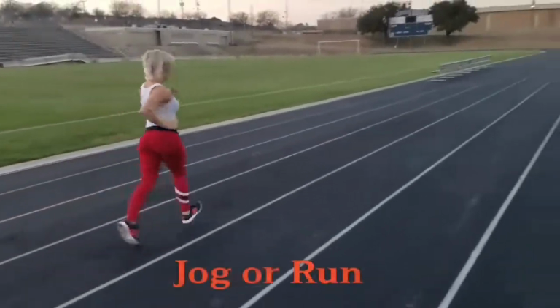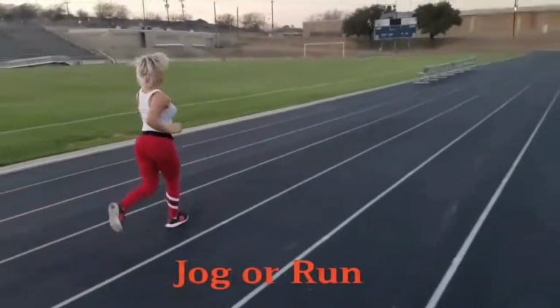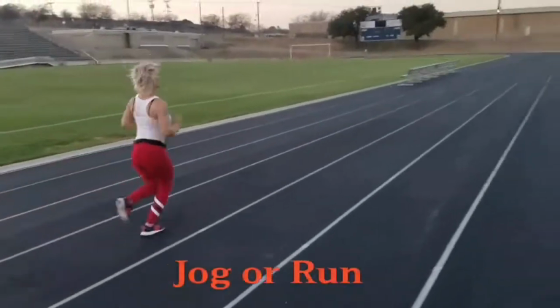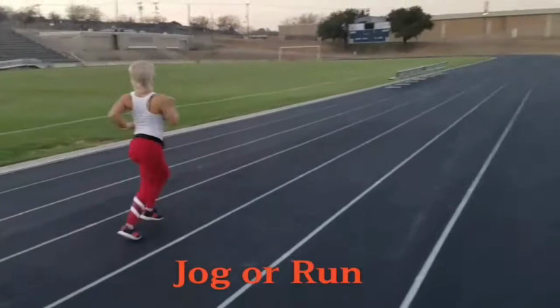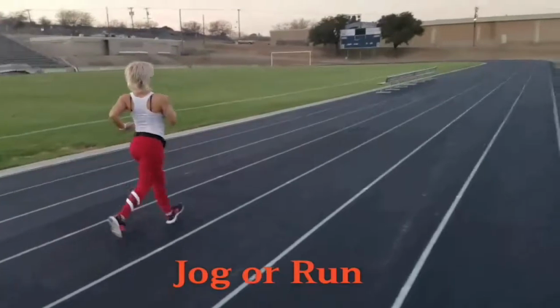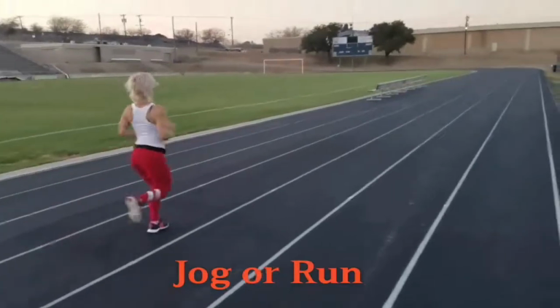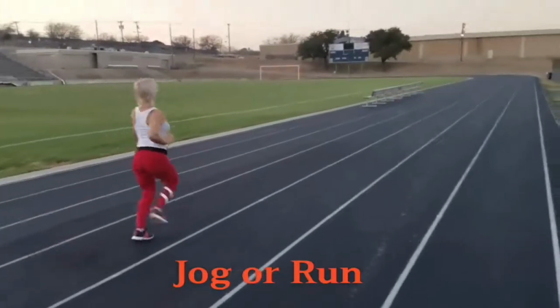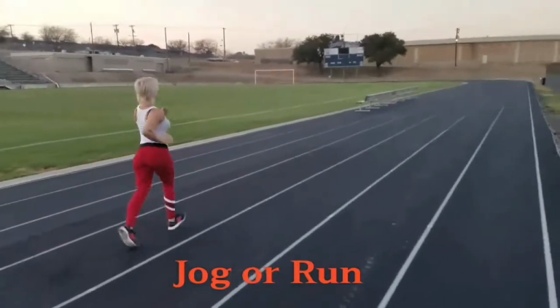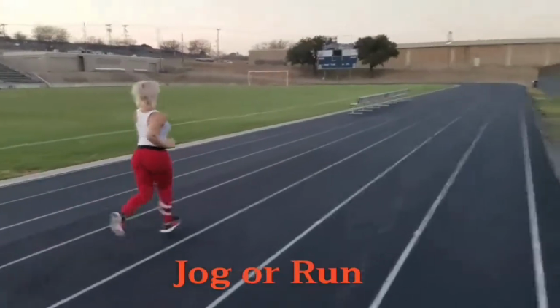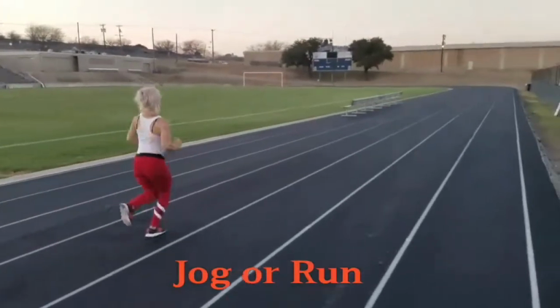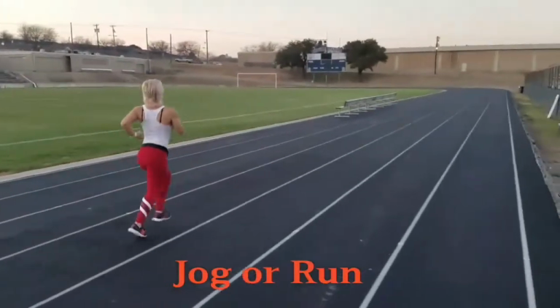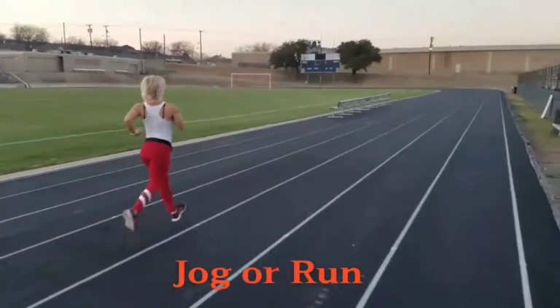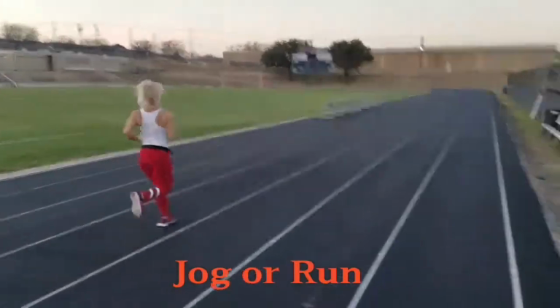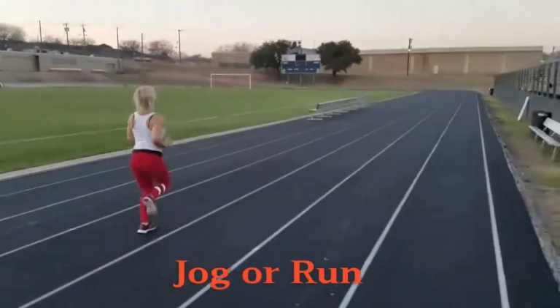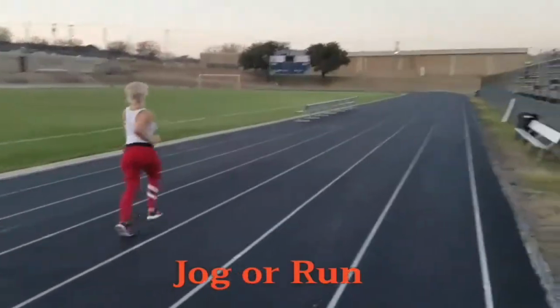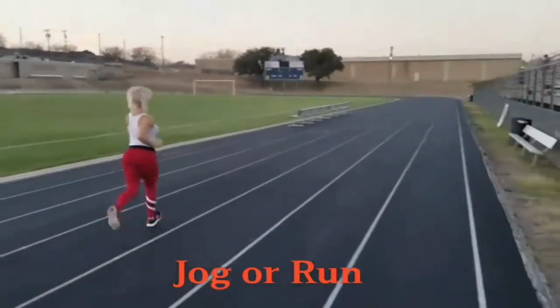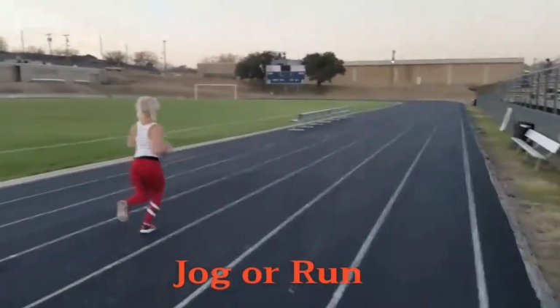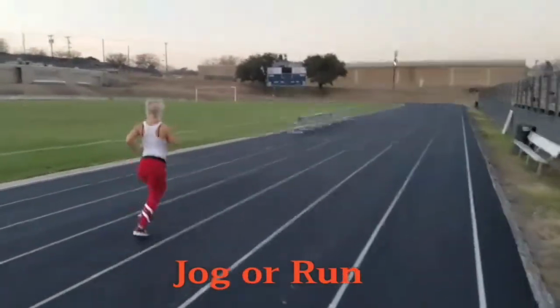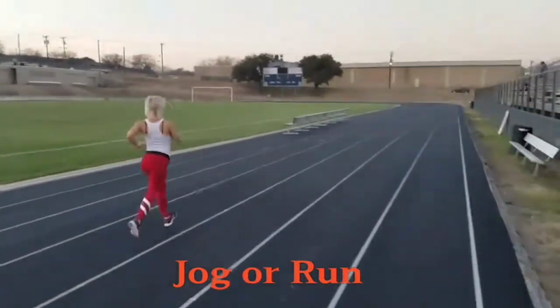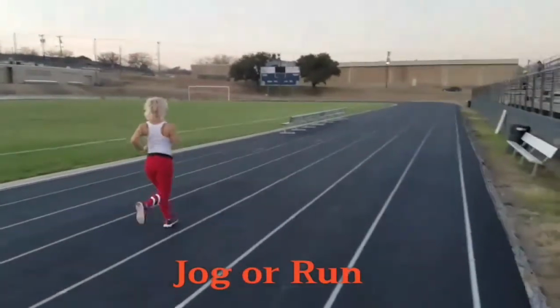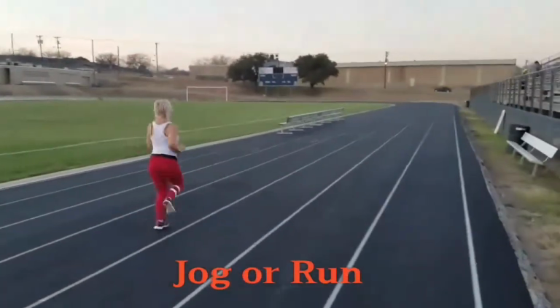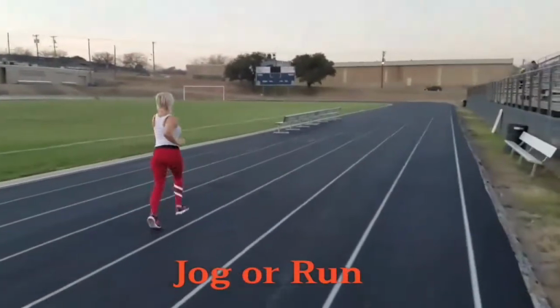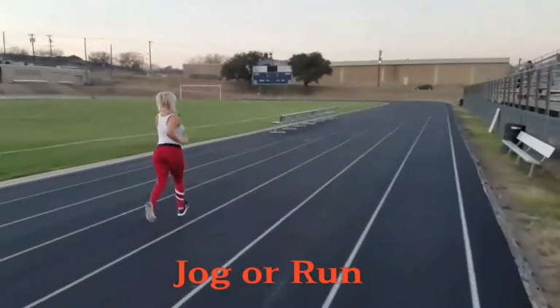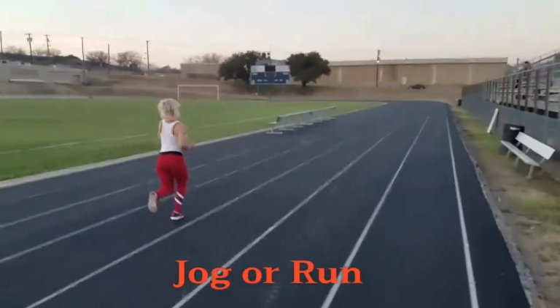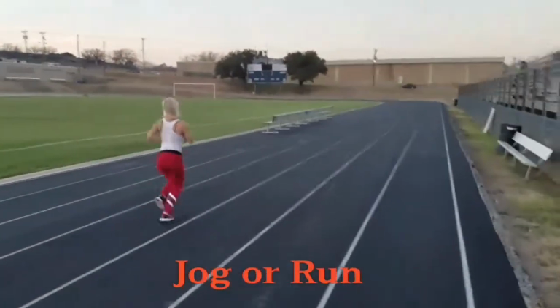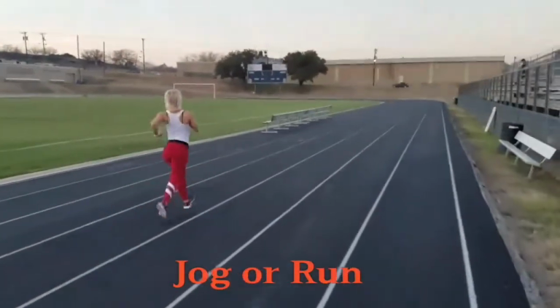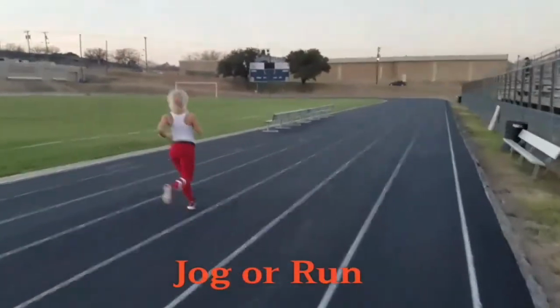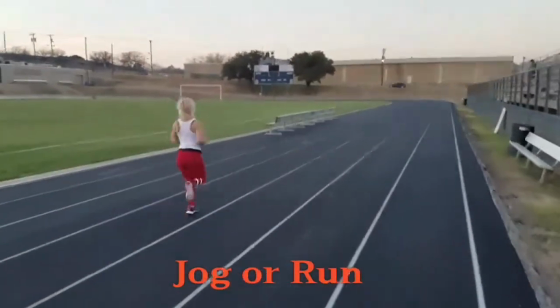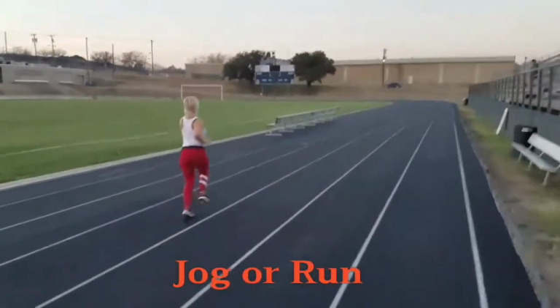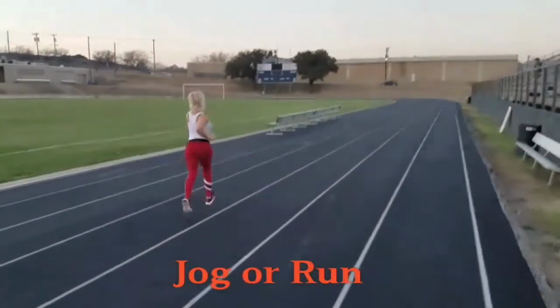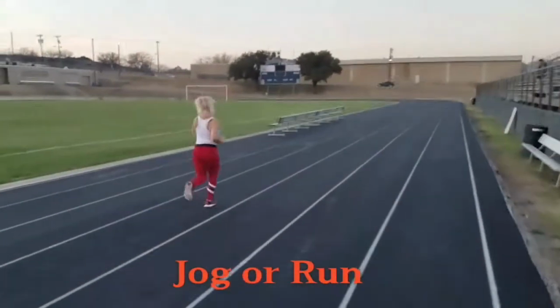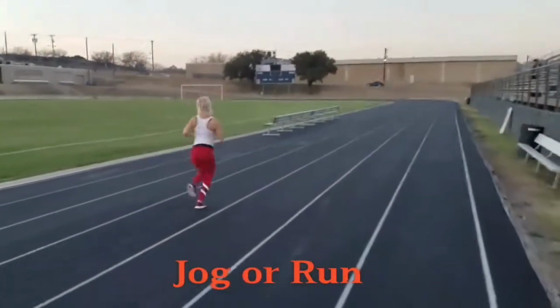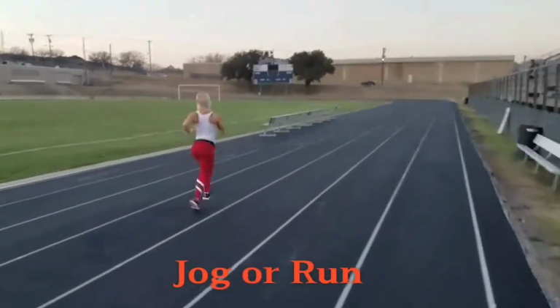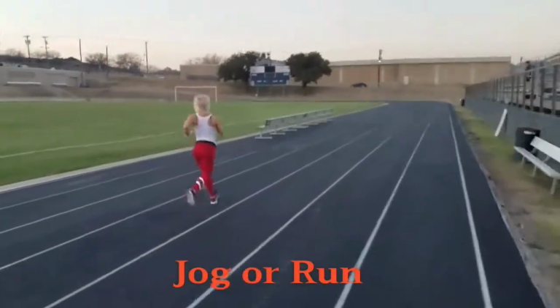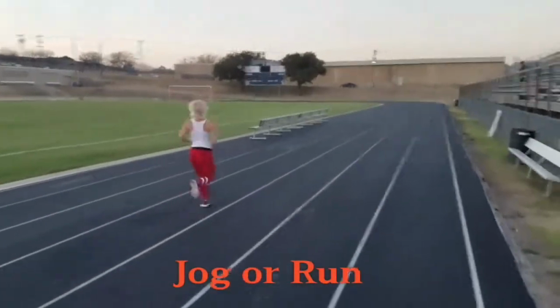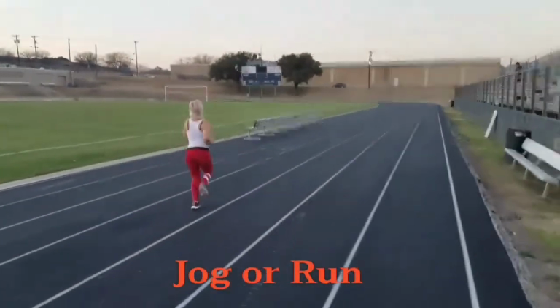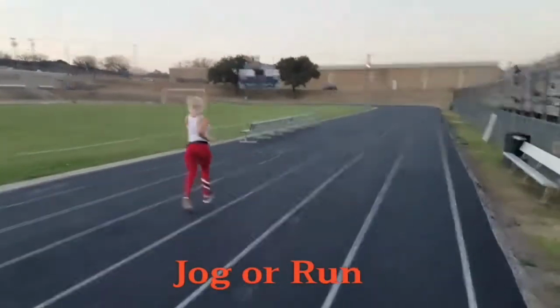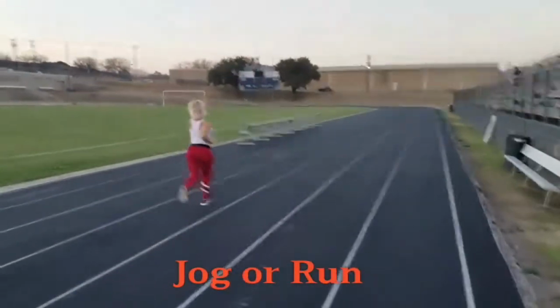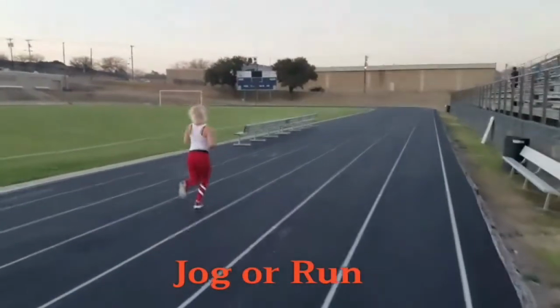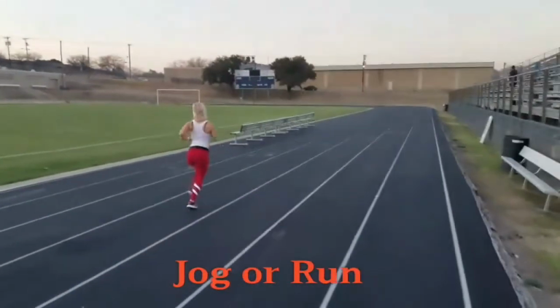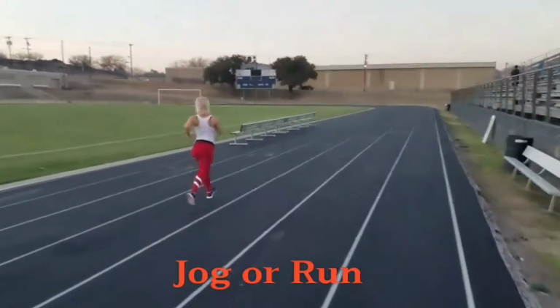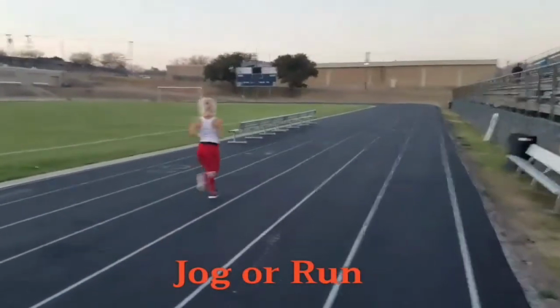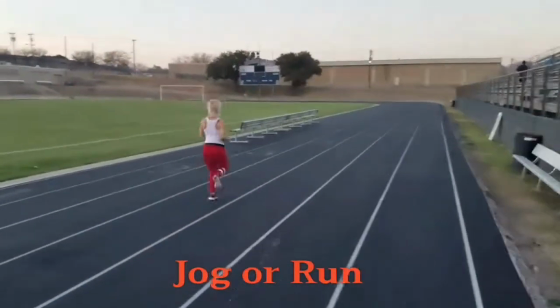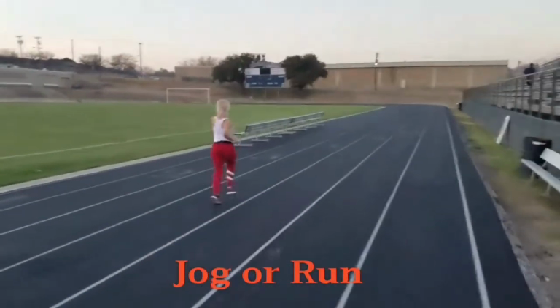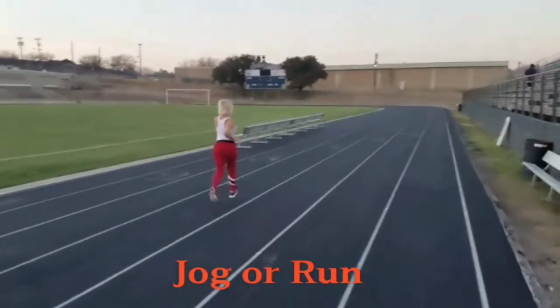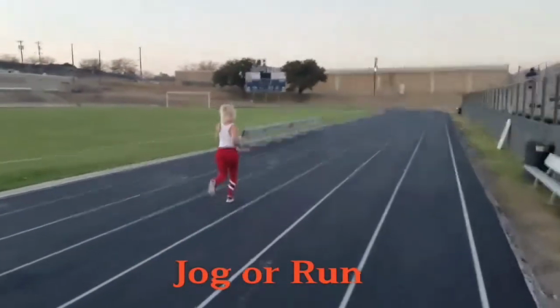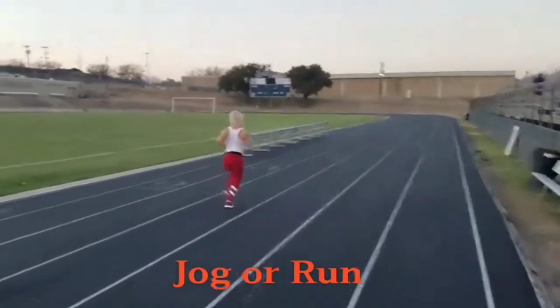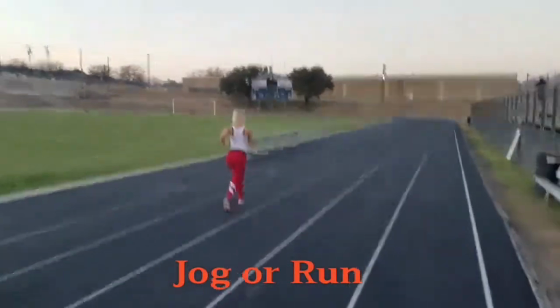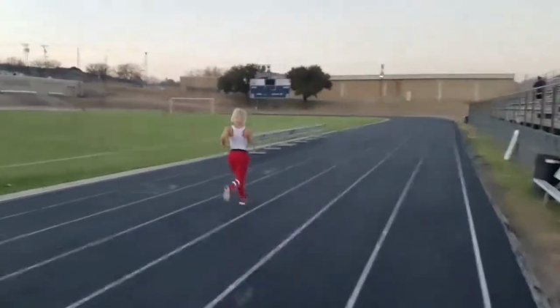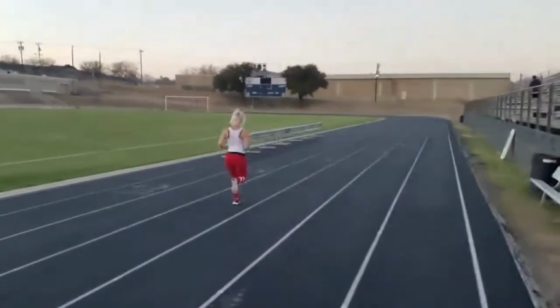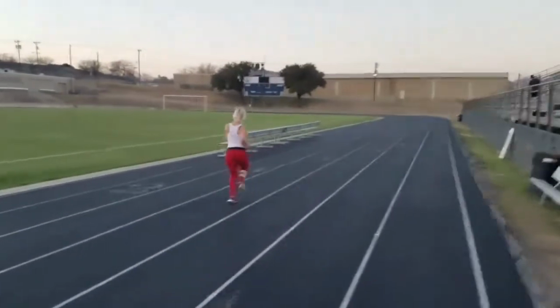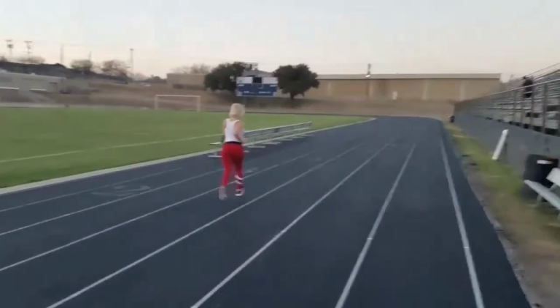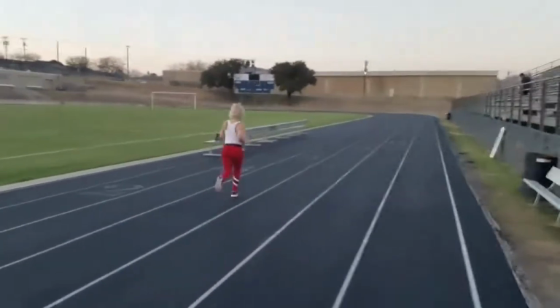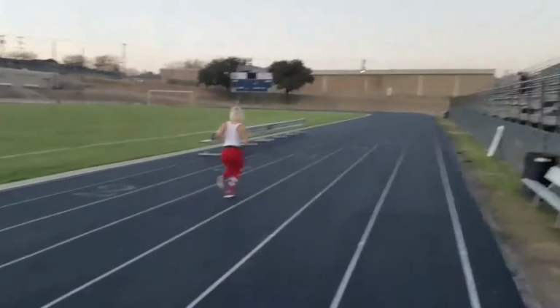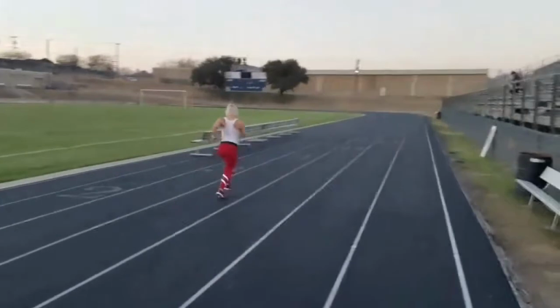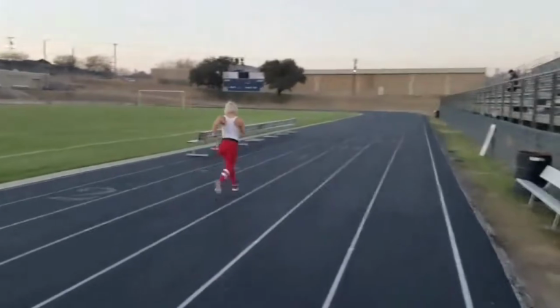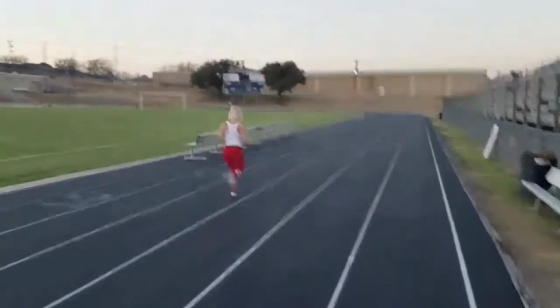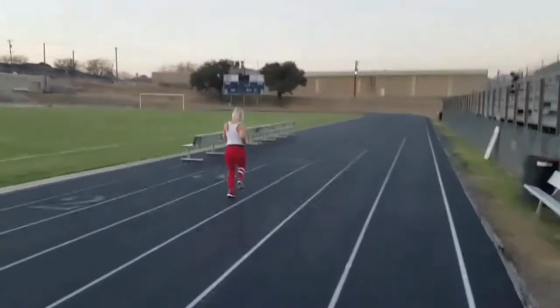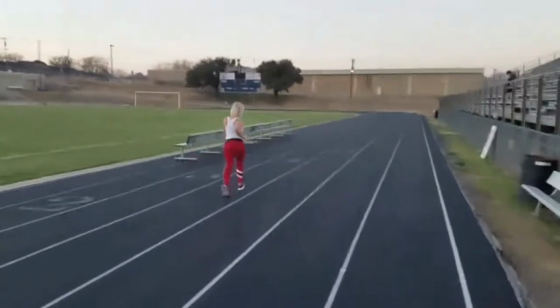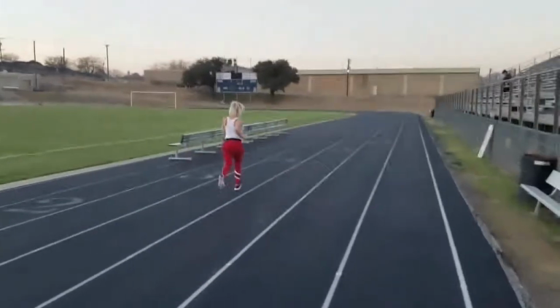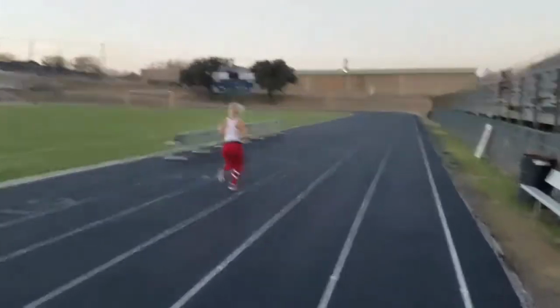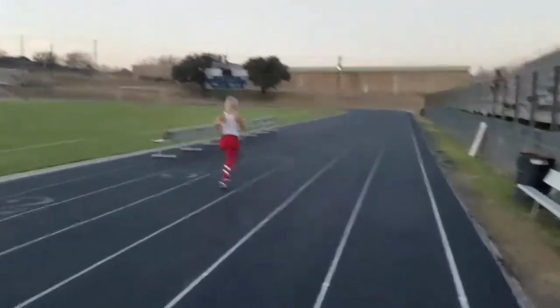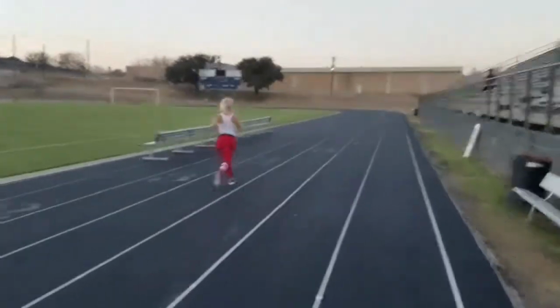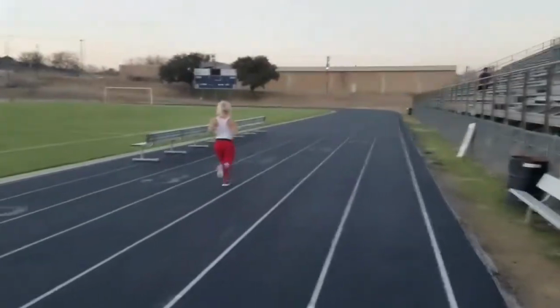And knock off some fat — this is what you can do. You don't have to even run the whole thing. You can jog, walk.